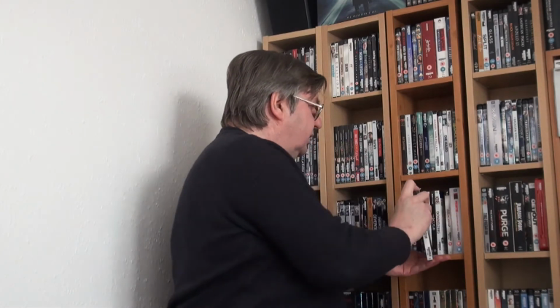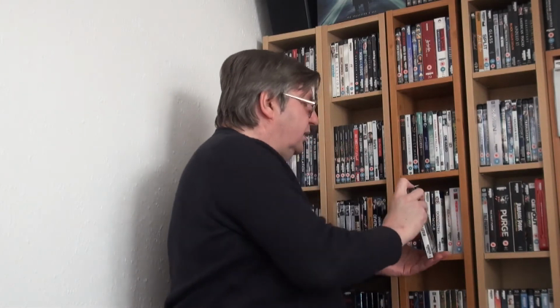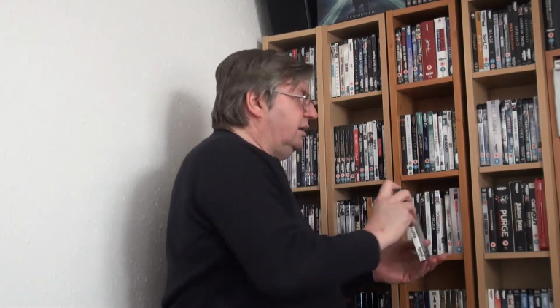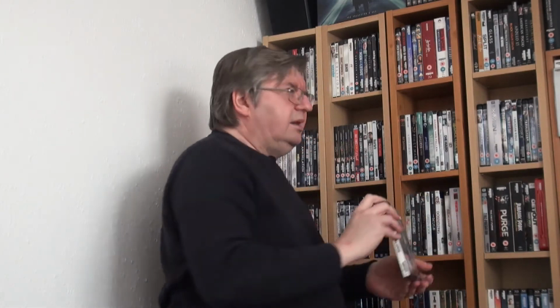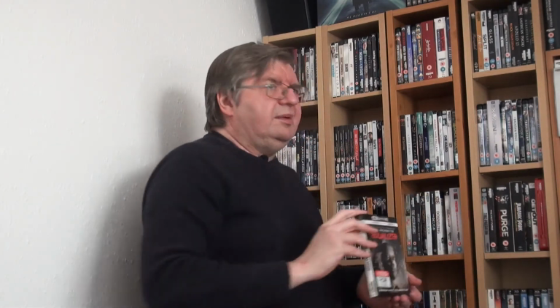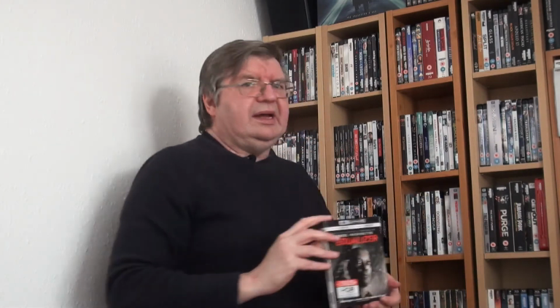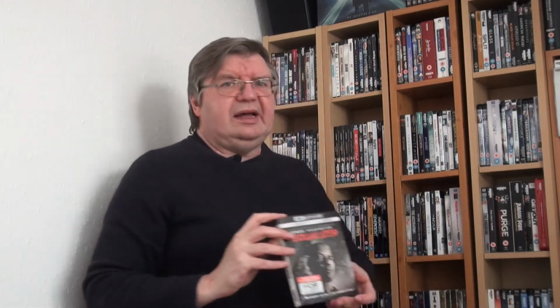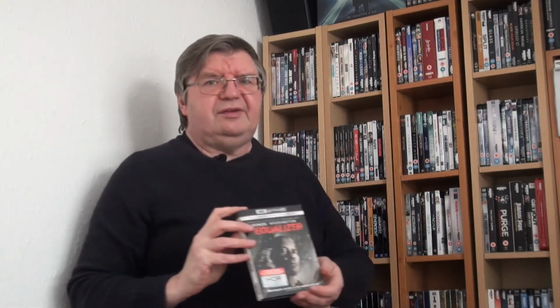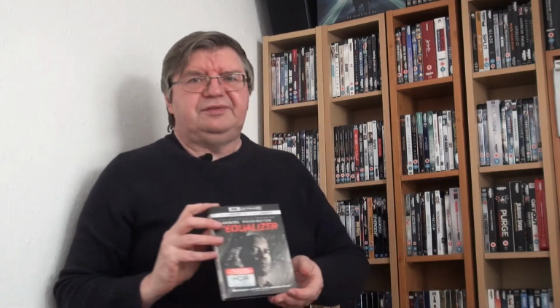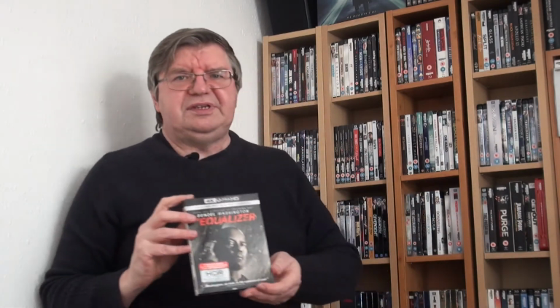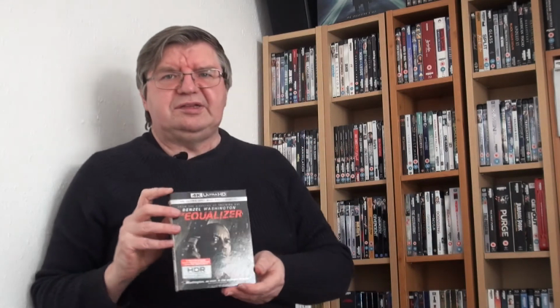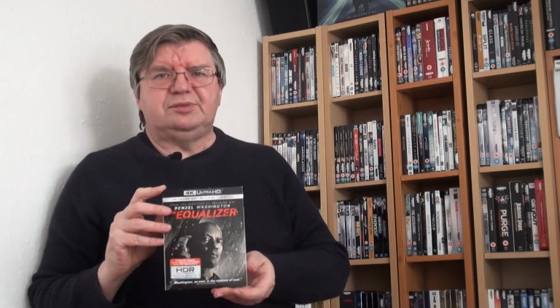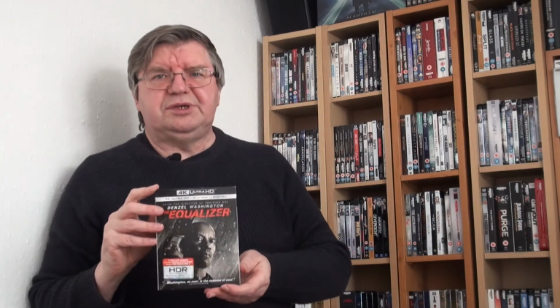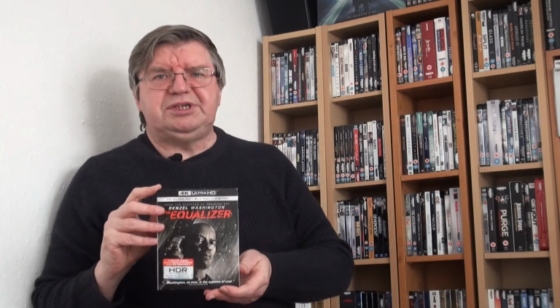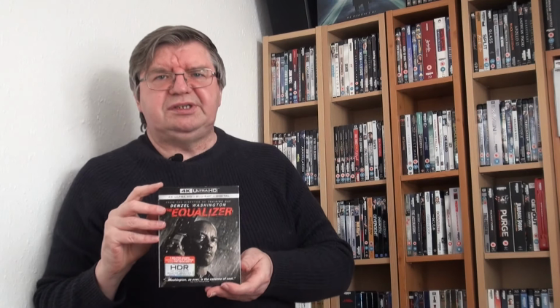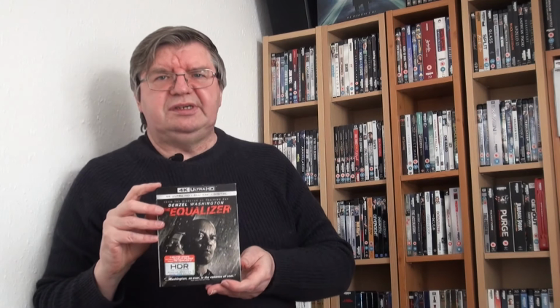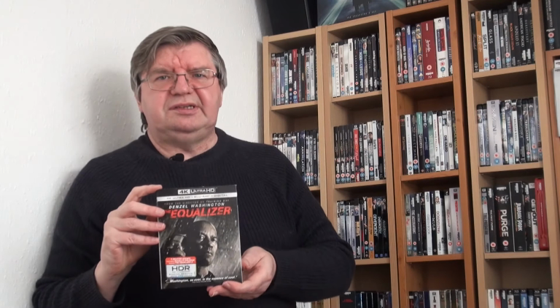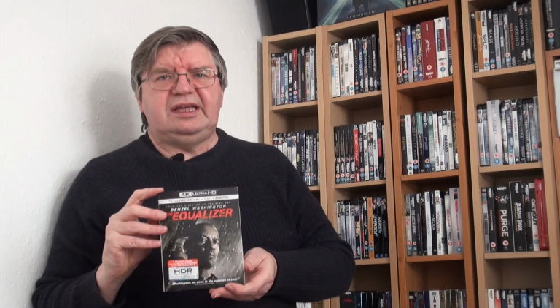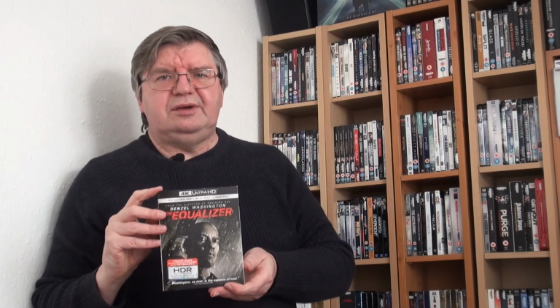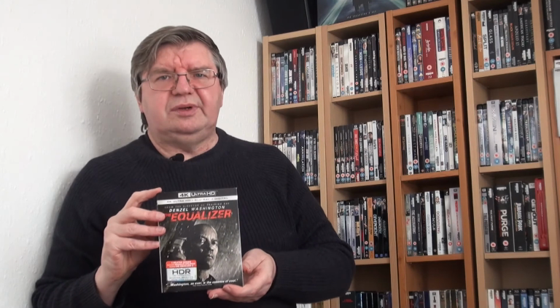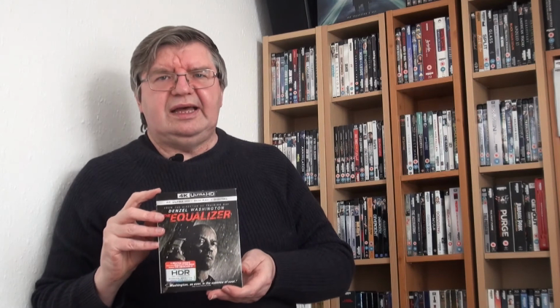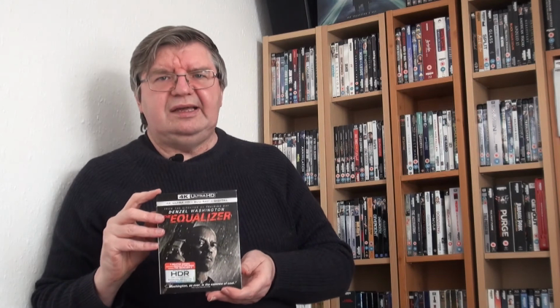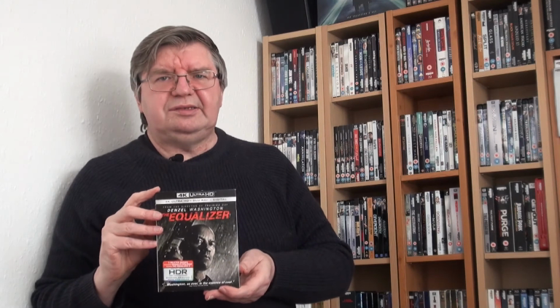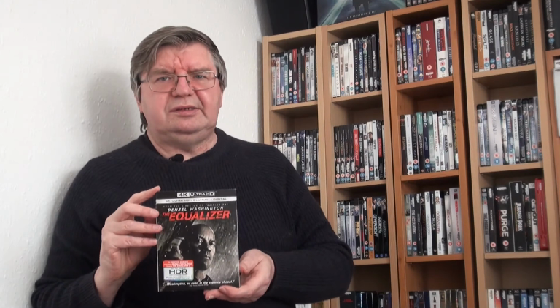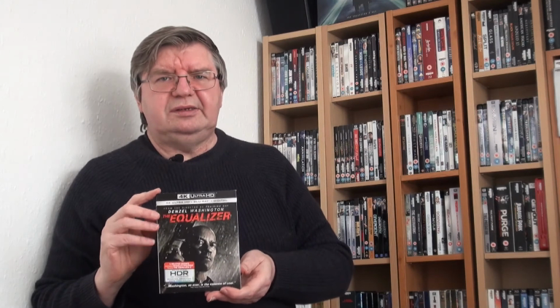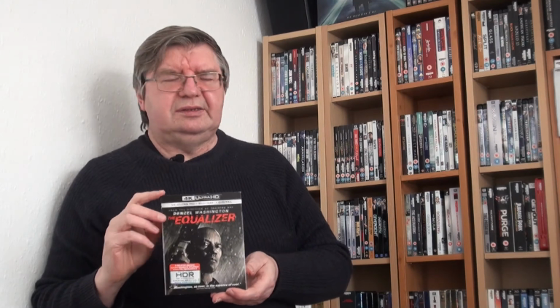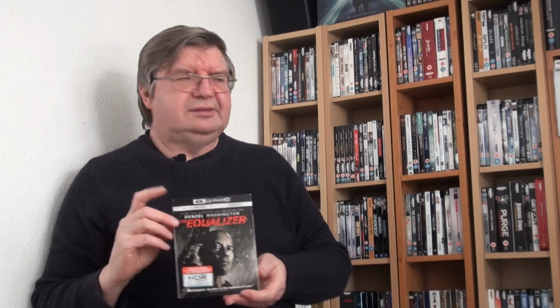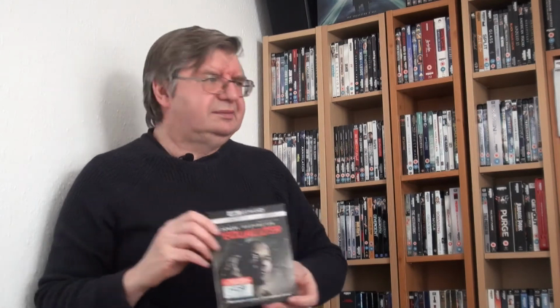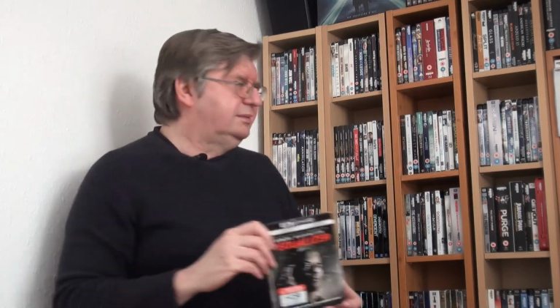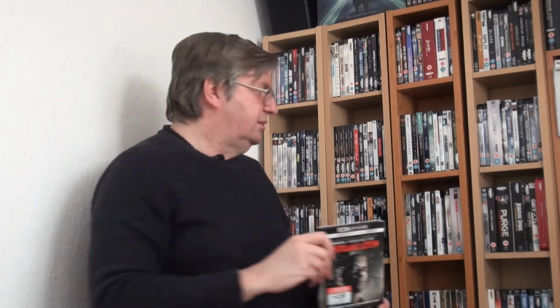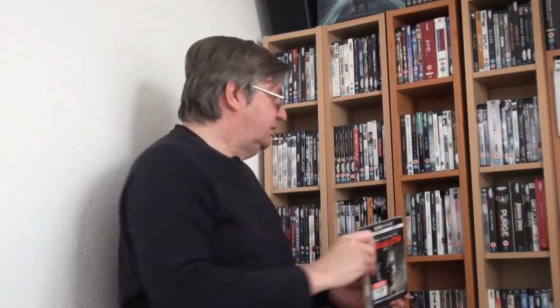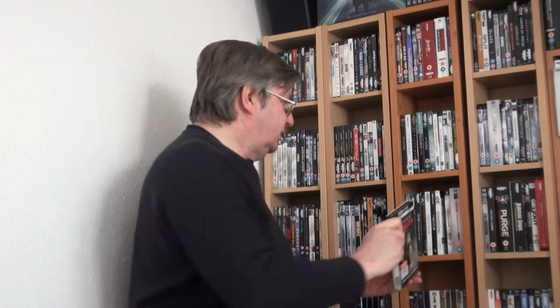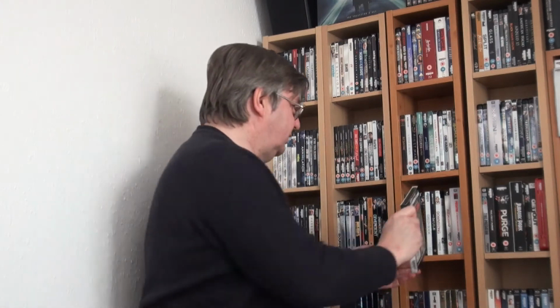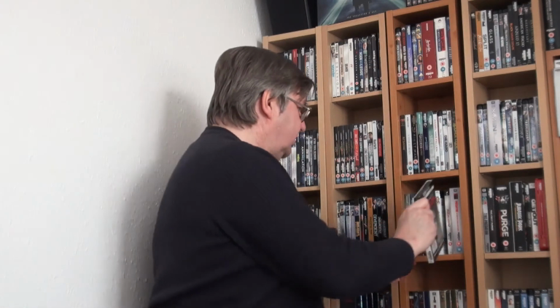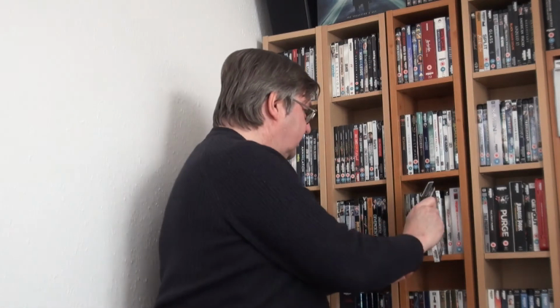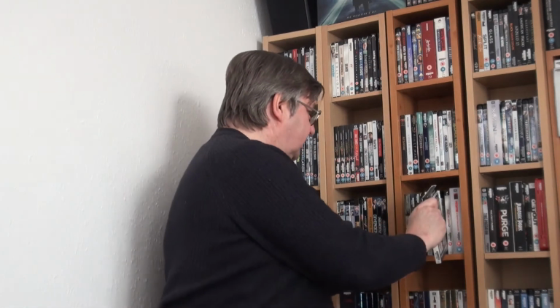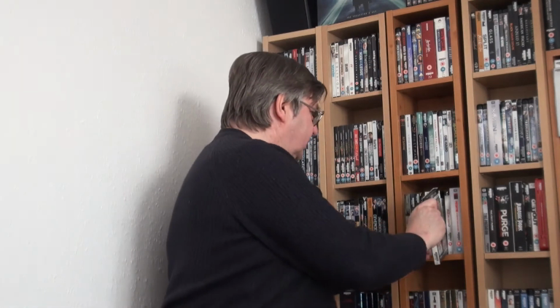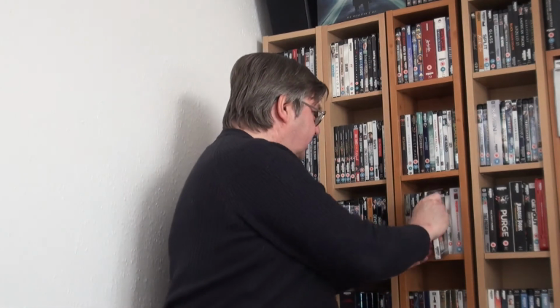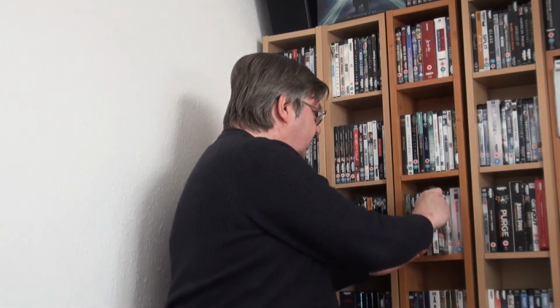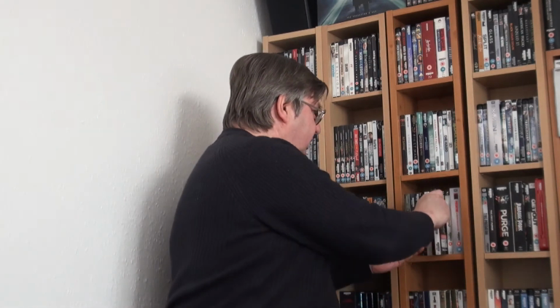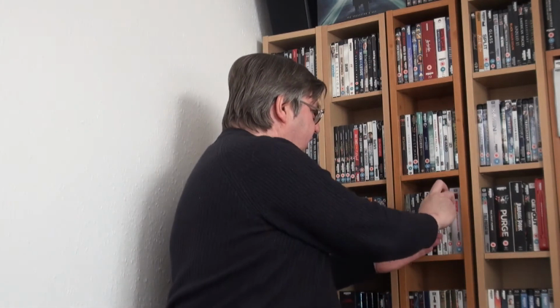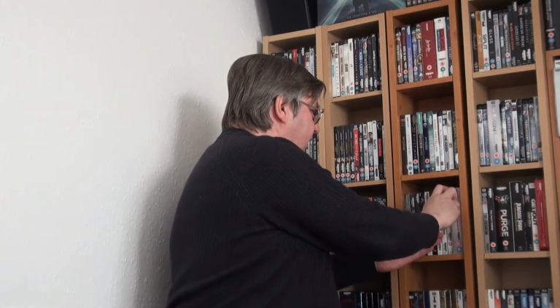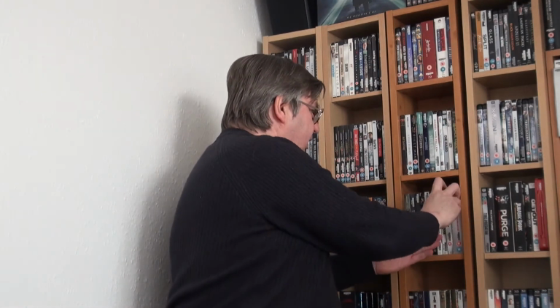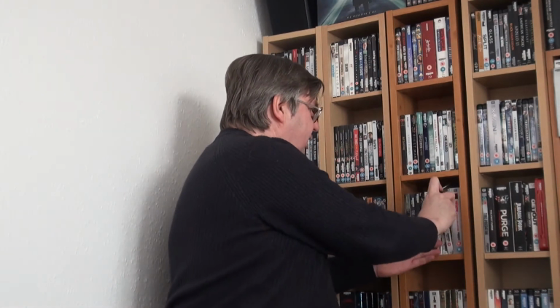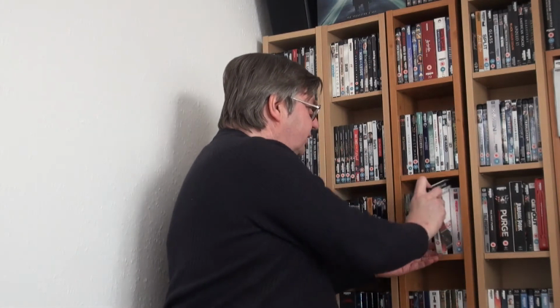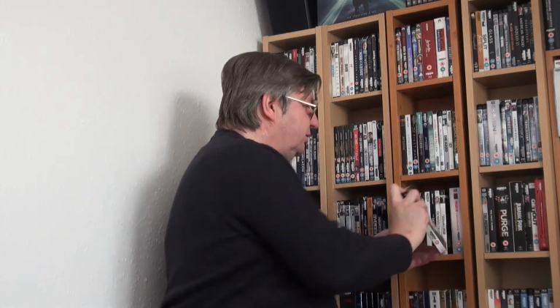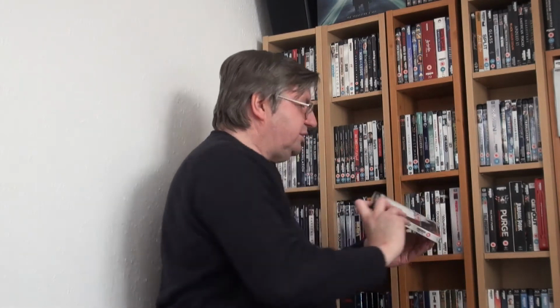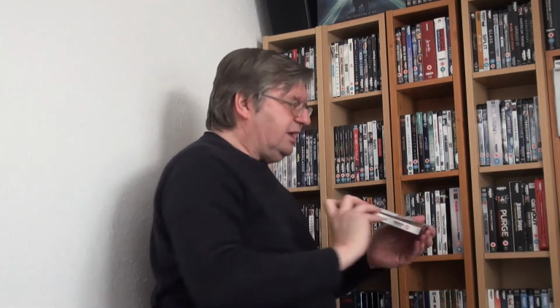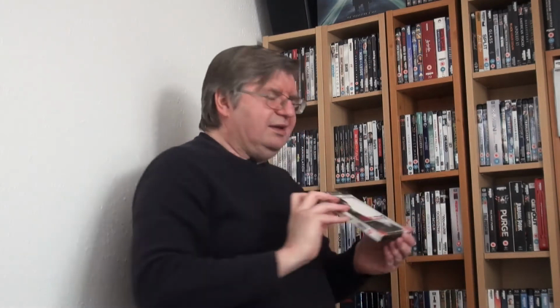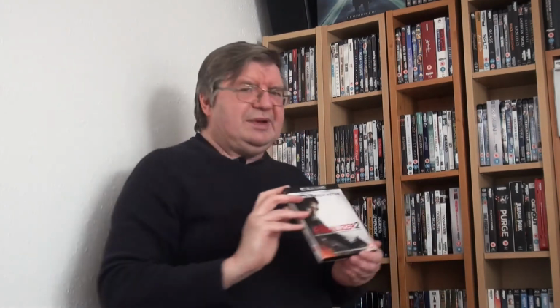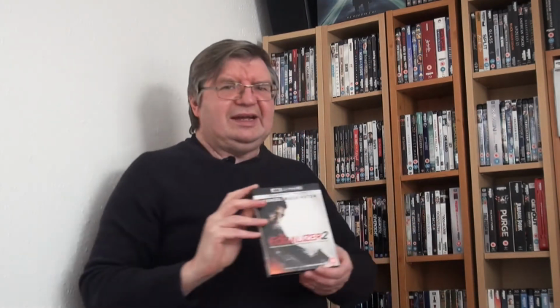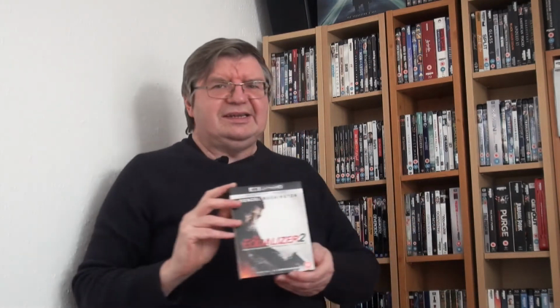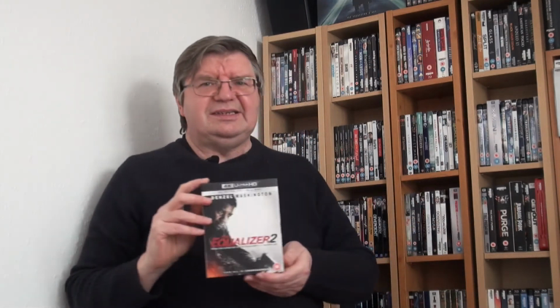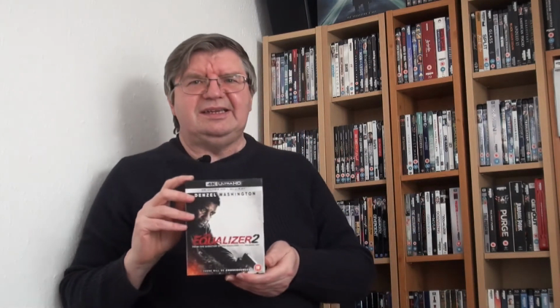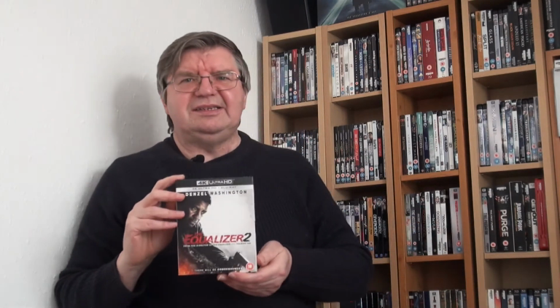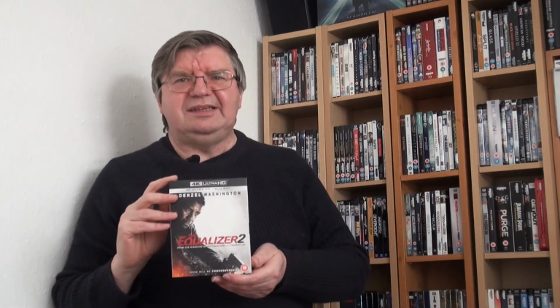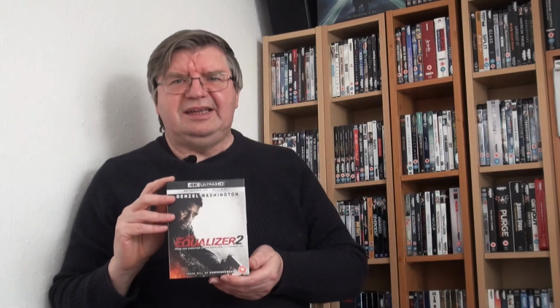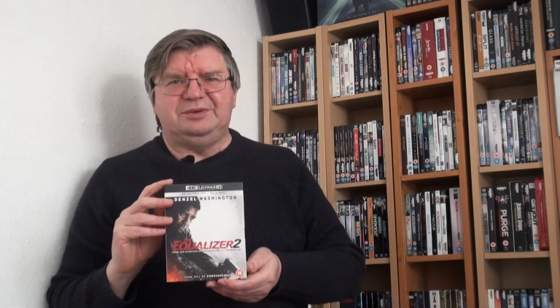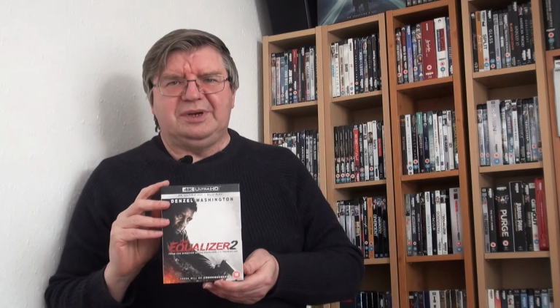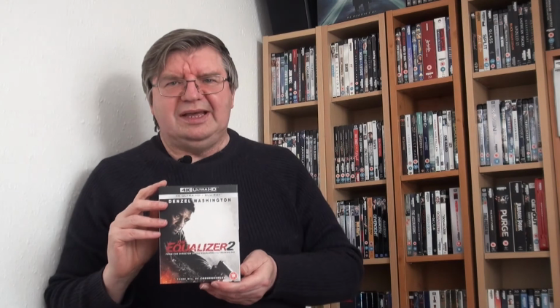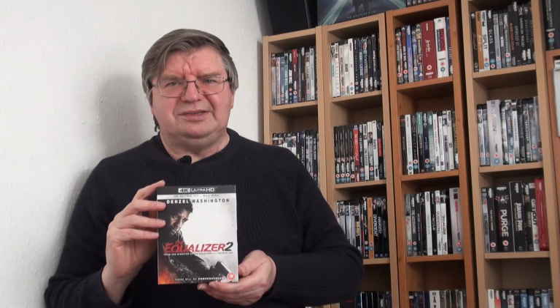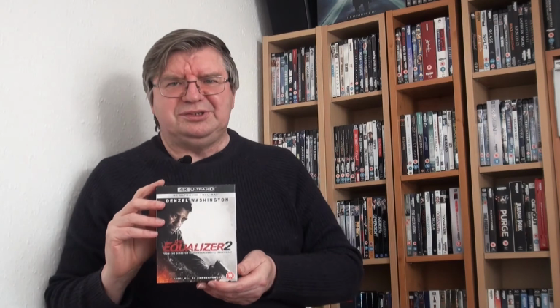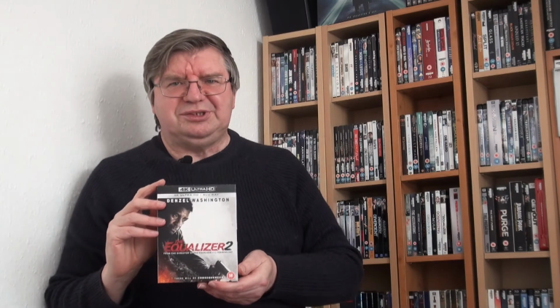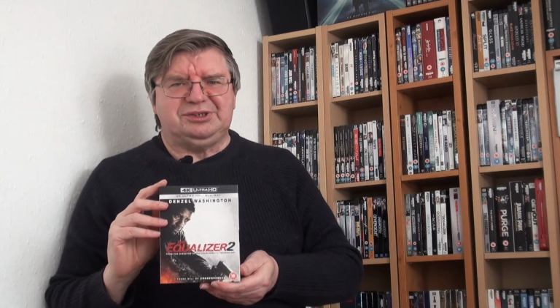Then we have Denzel Washington as The Equalizer. And of course he came back and did The Equalizer 2.